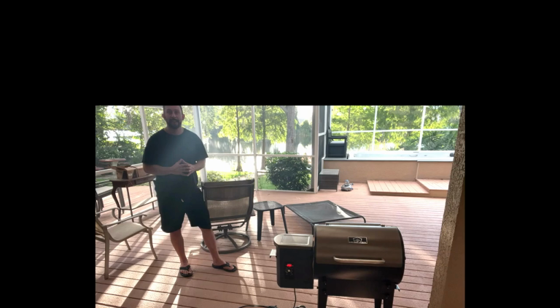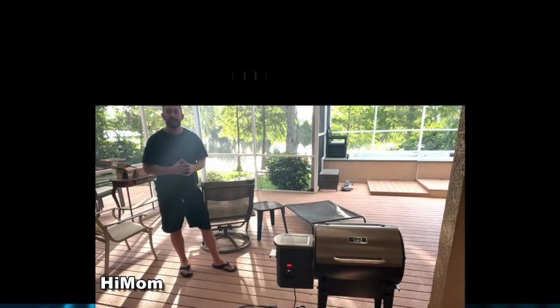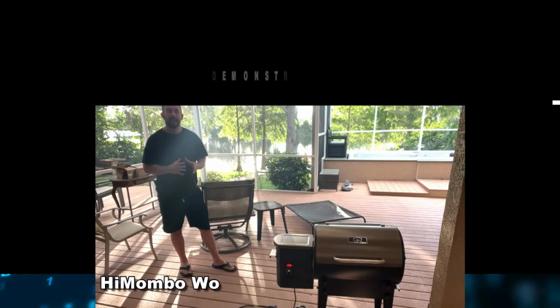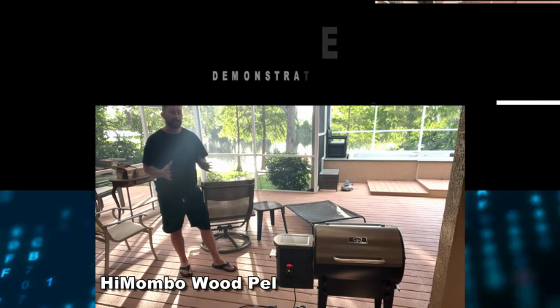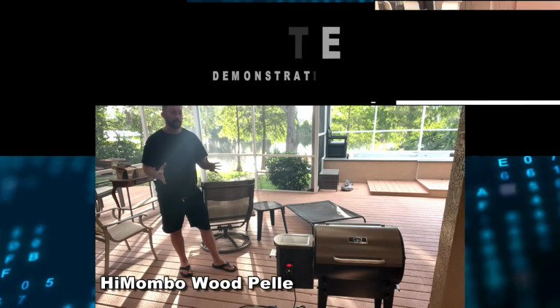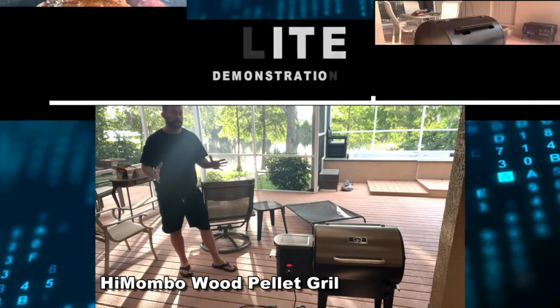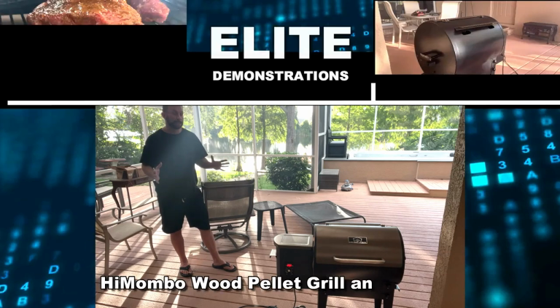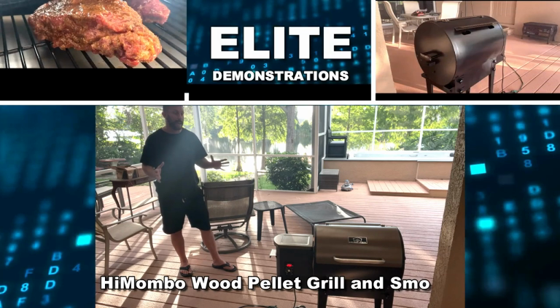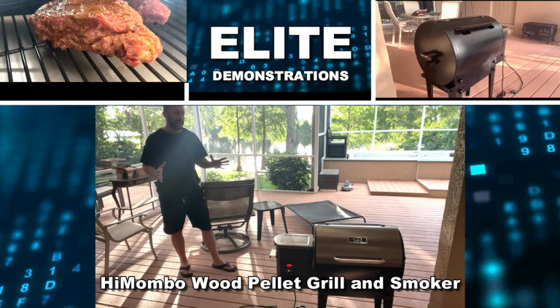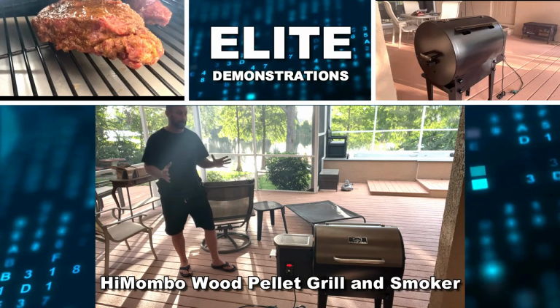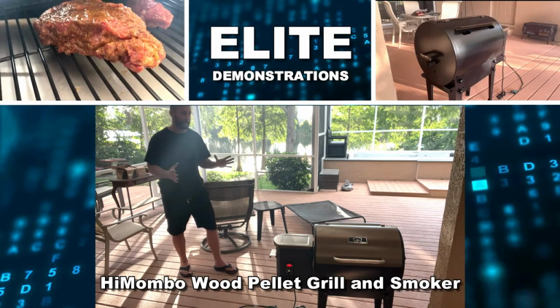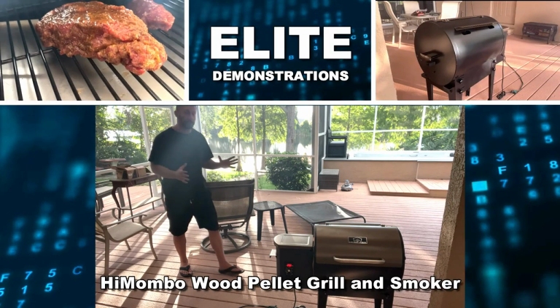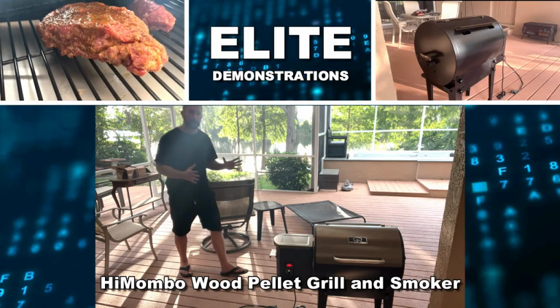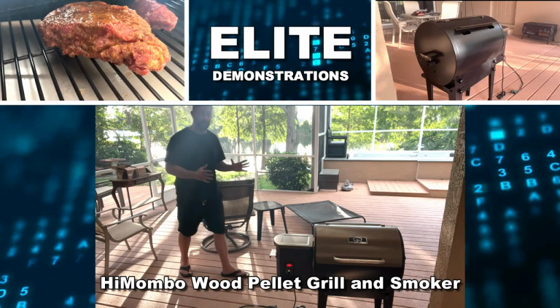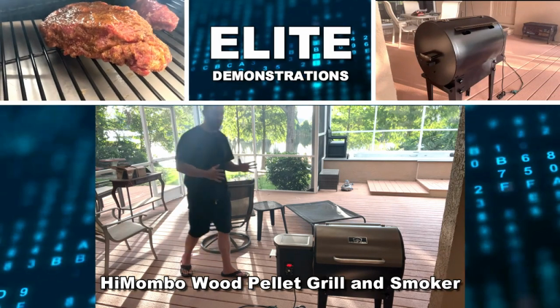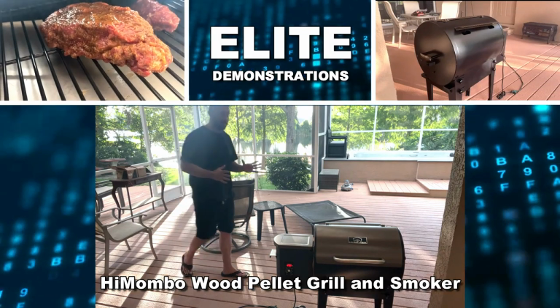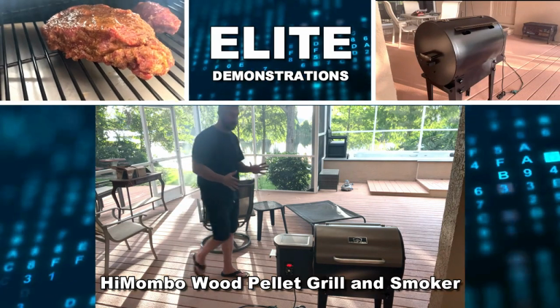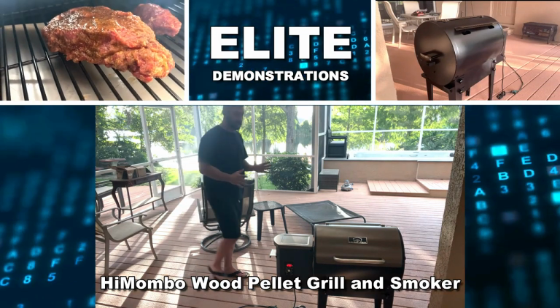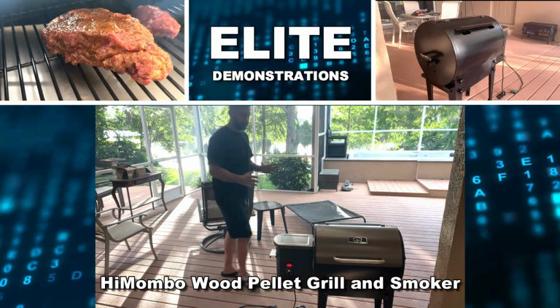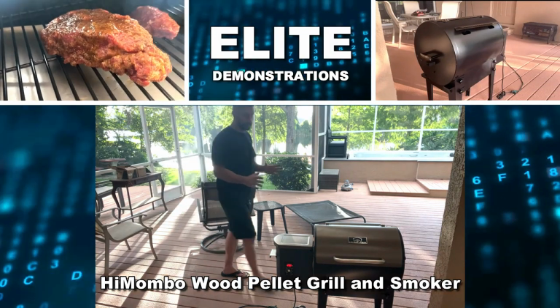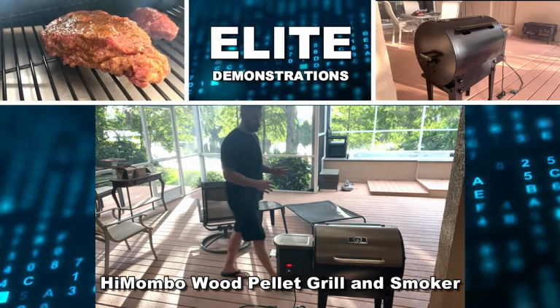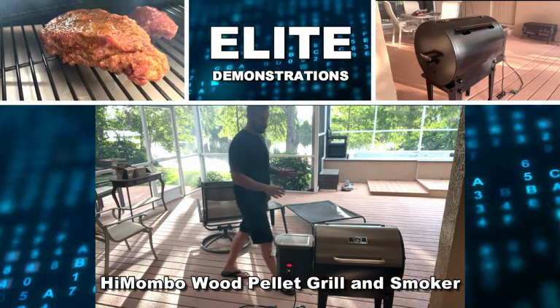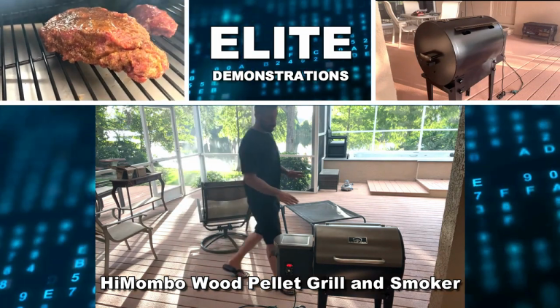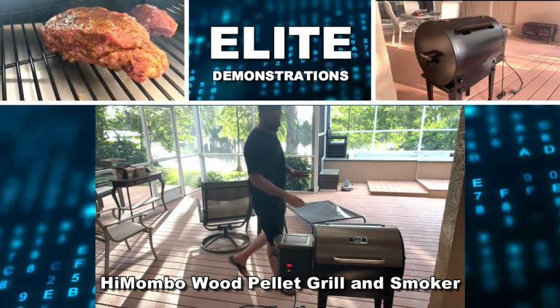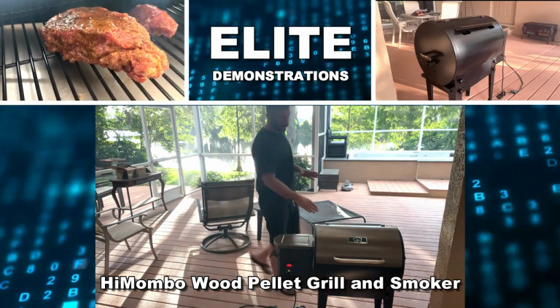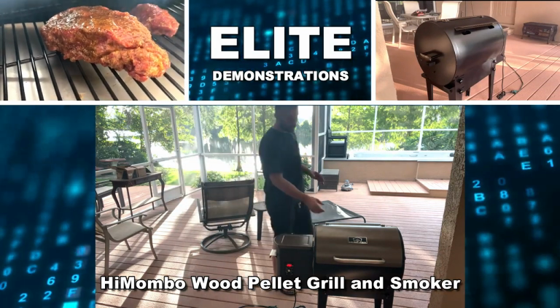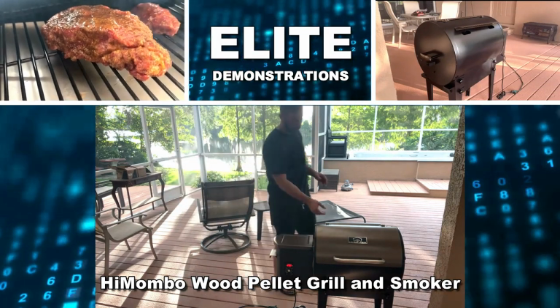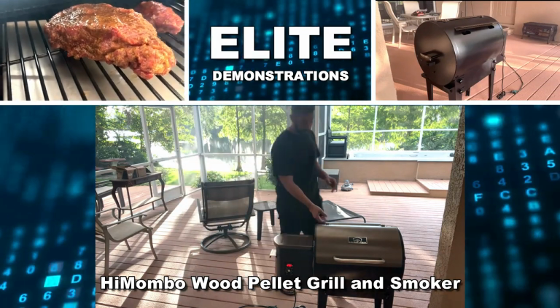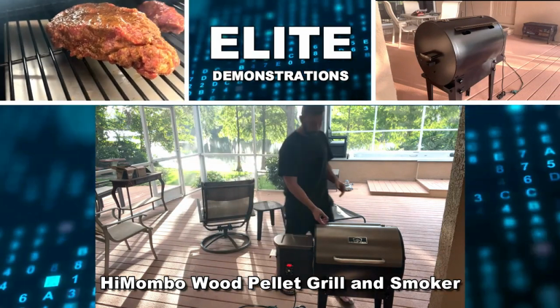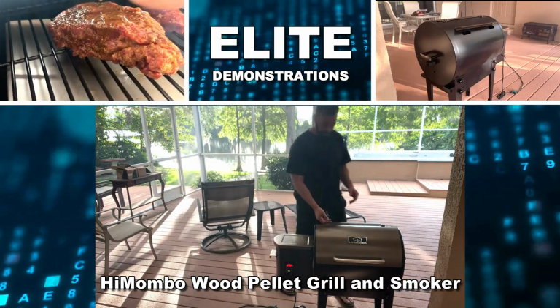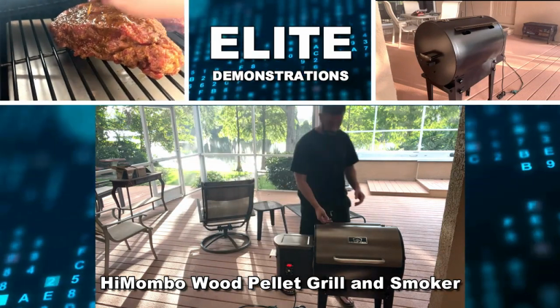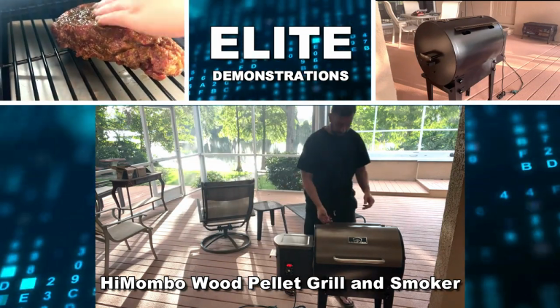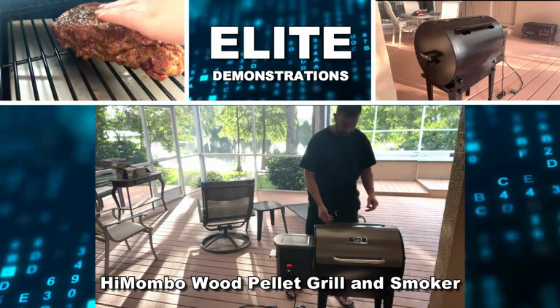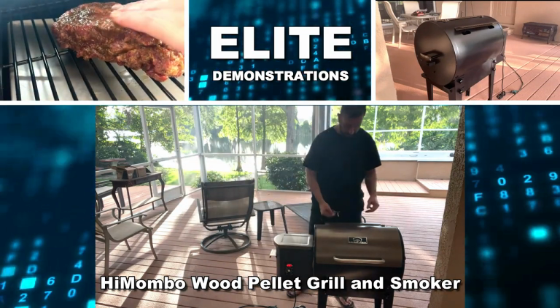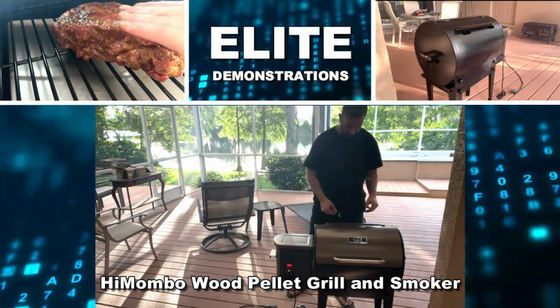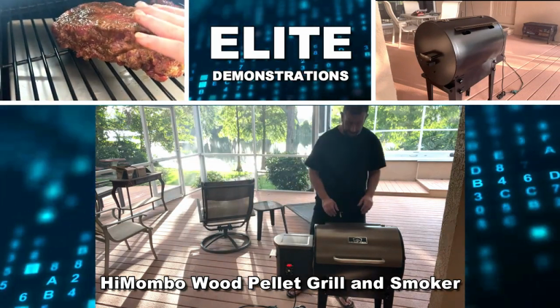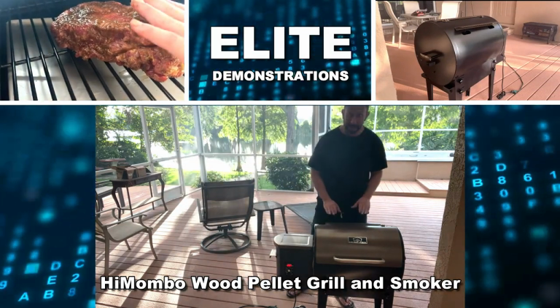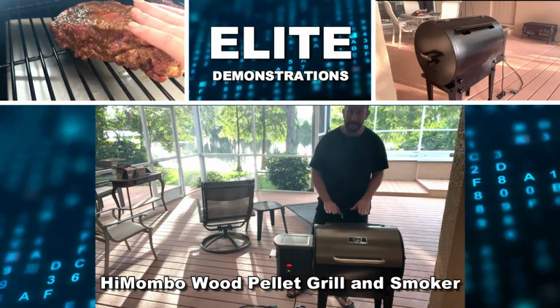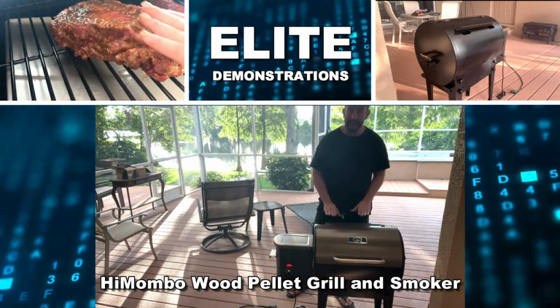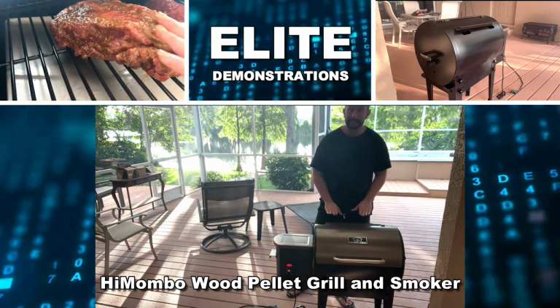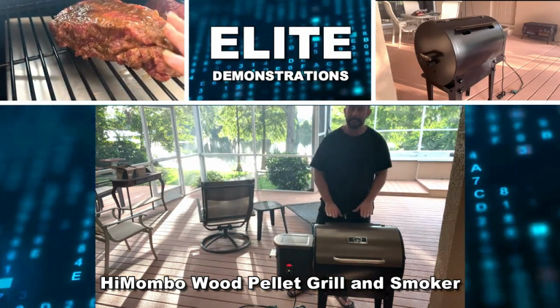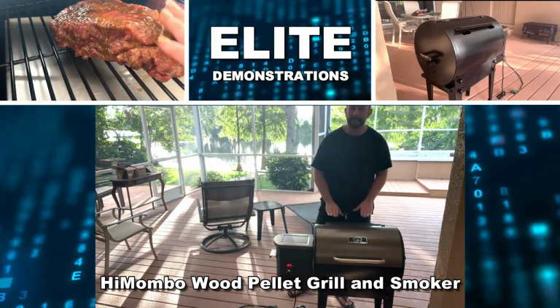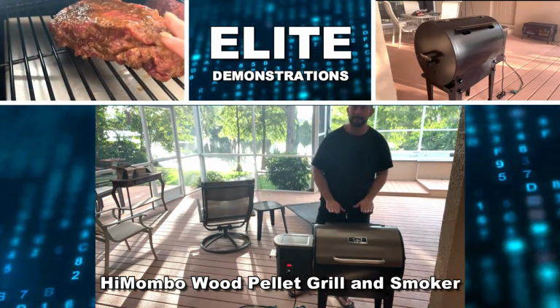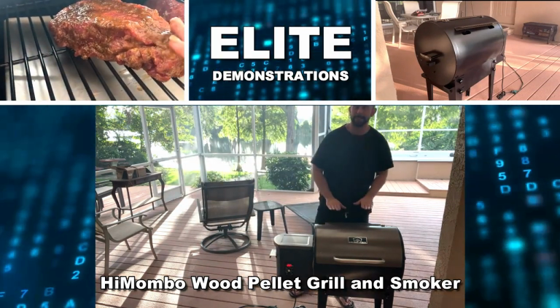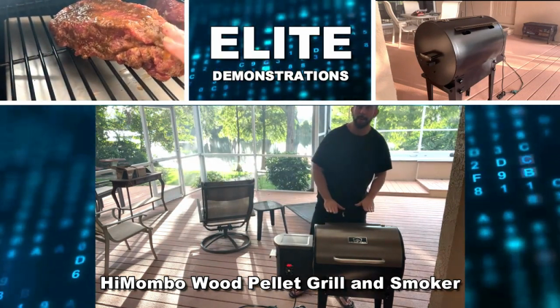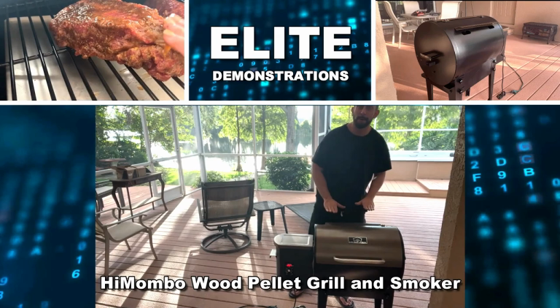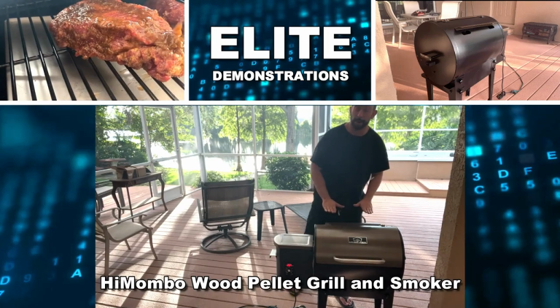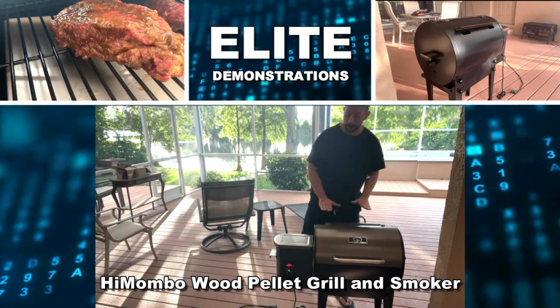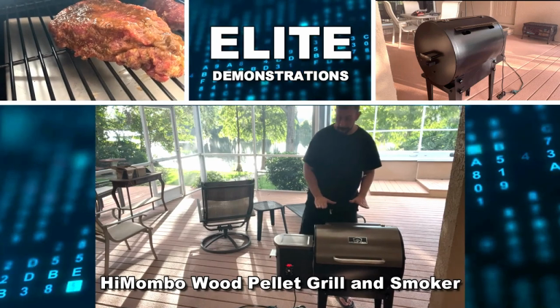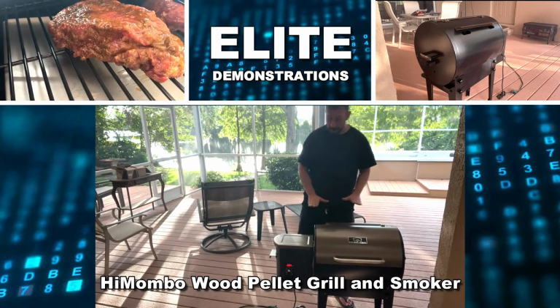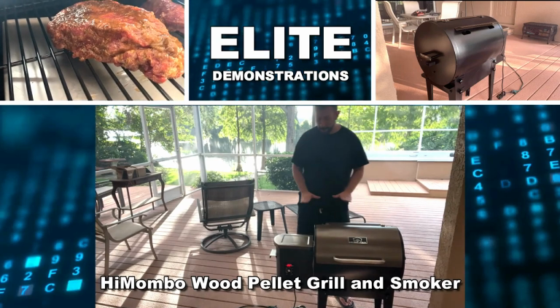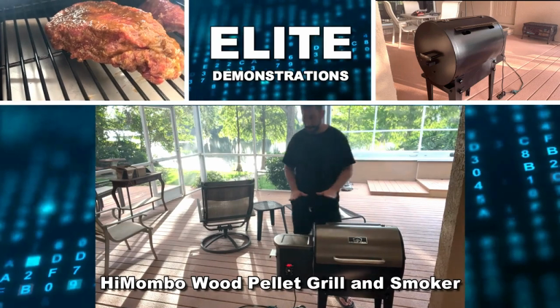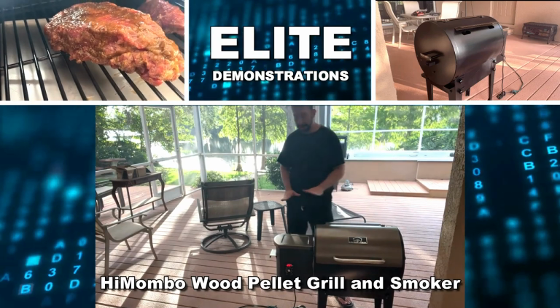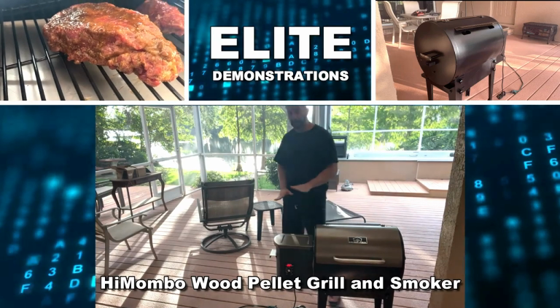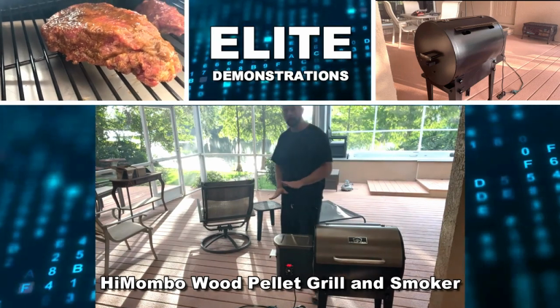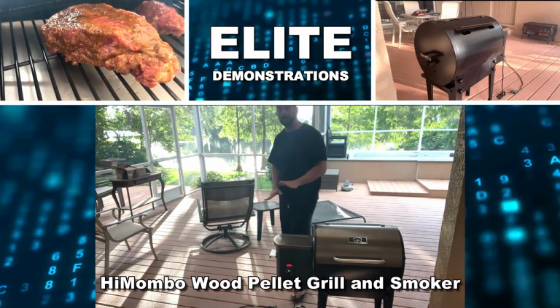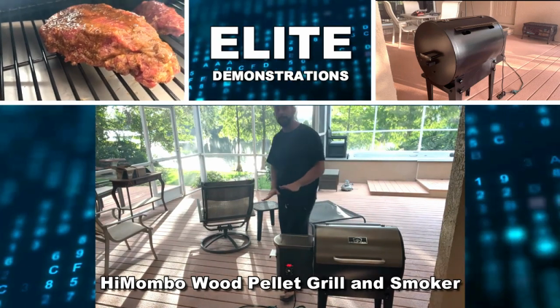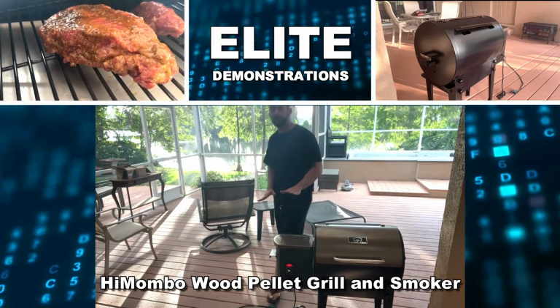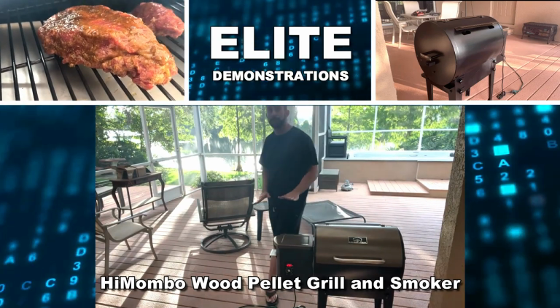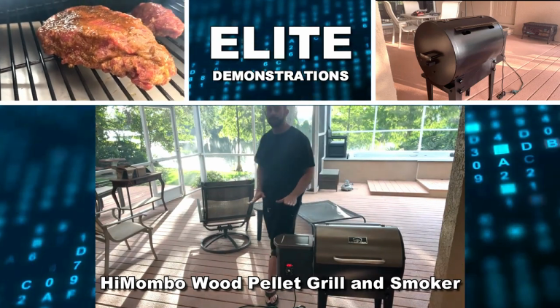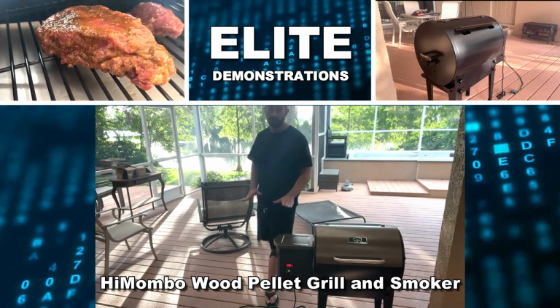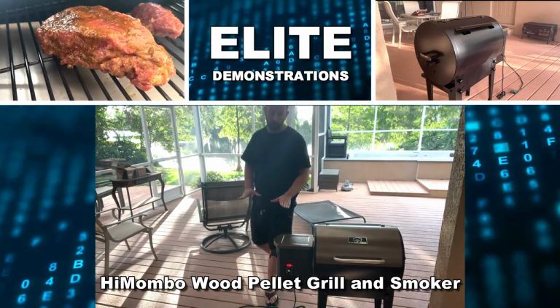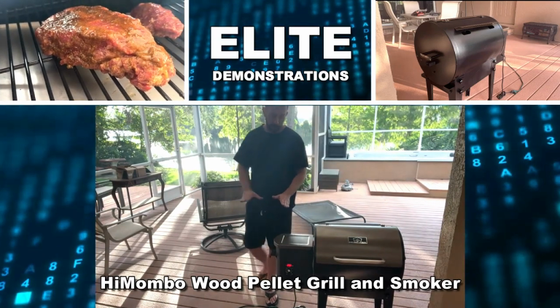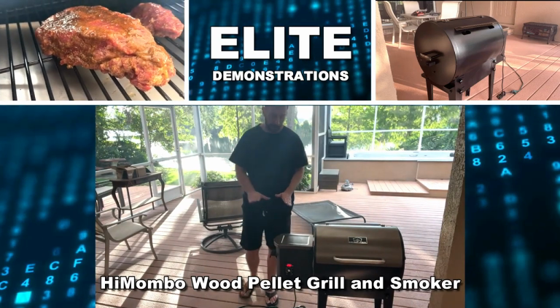Hey folks, Adam here, Elite Demonstrations. I've got to show you this — it's a fantastic smoker that's going to change your world.